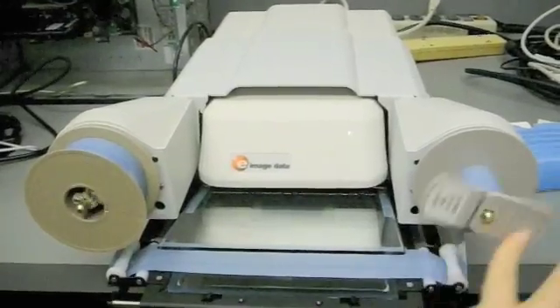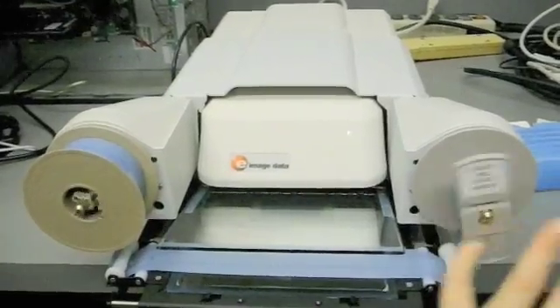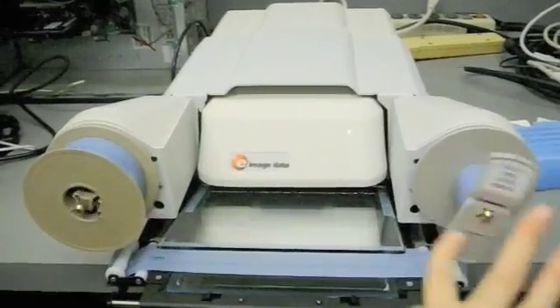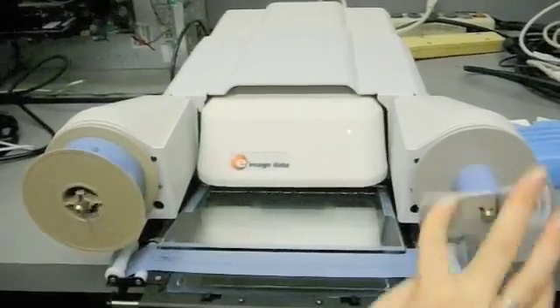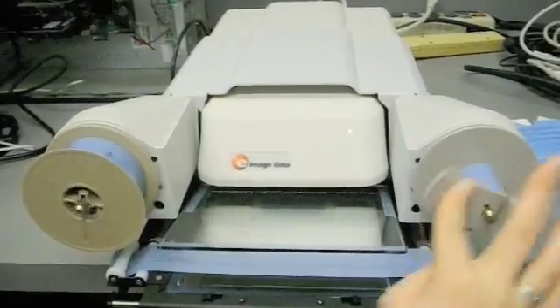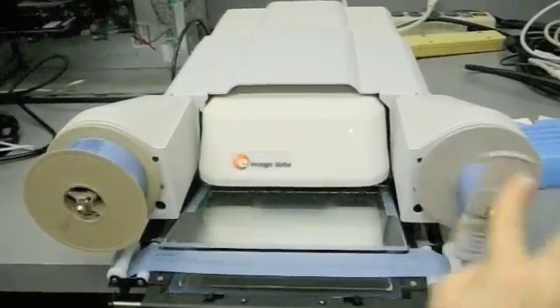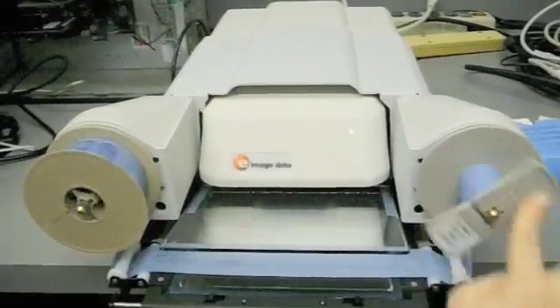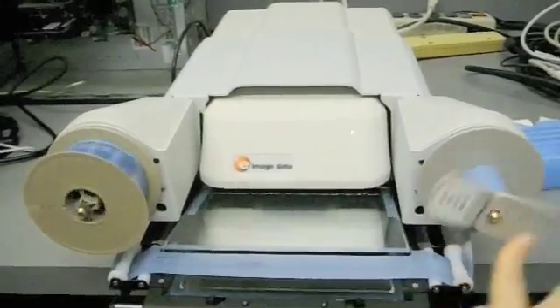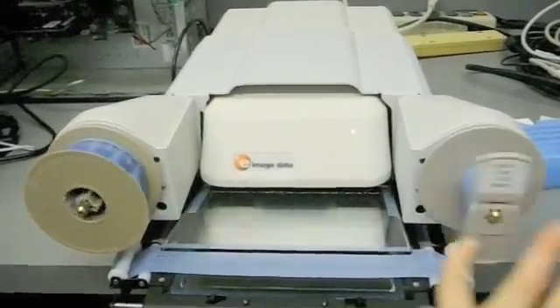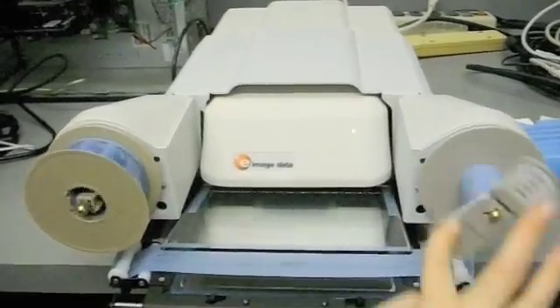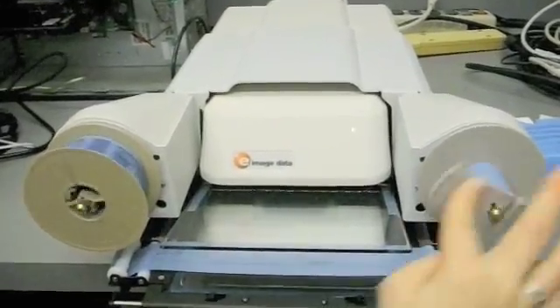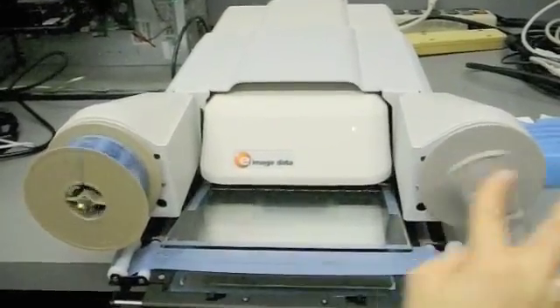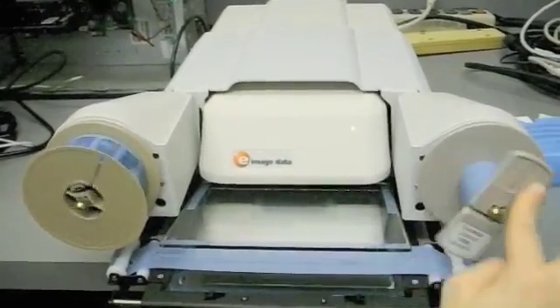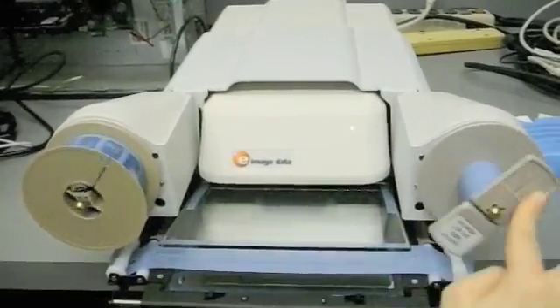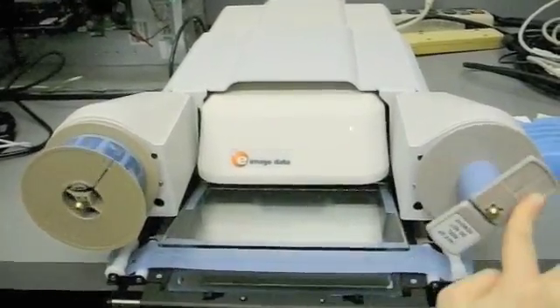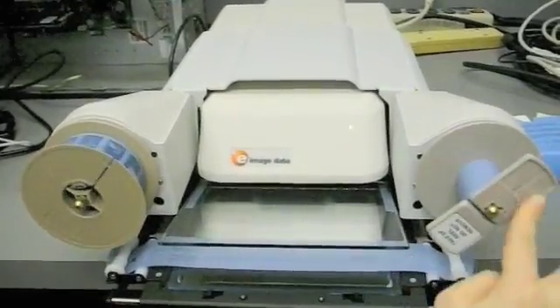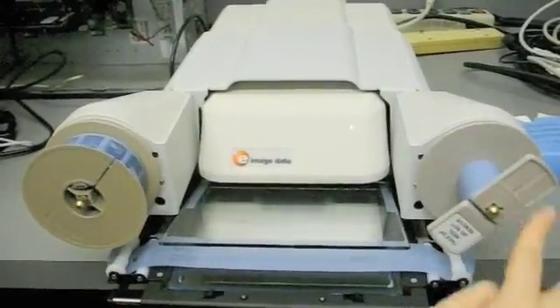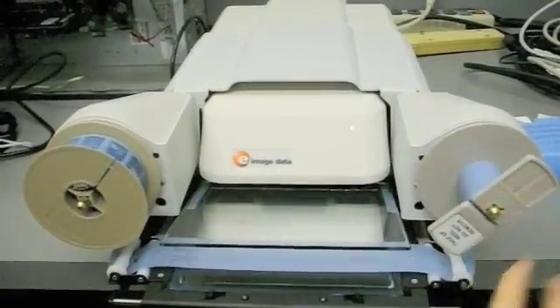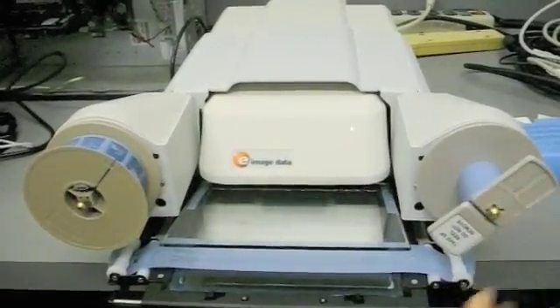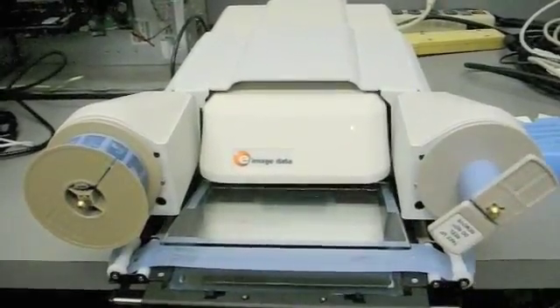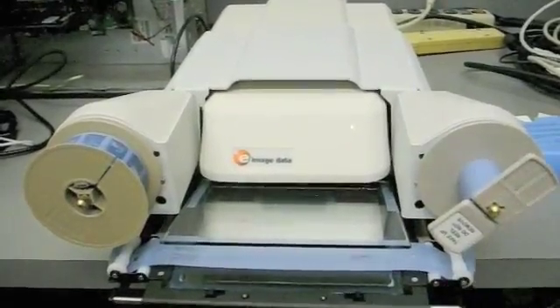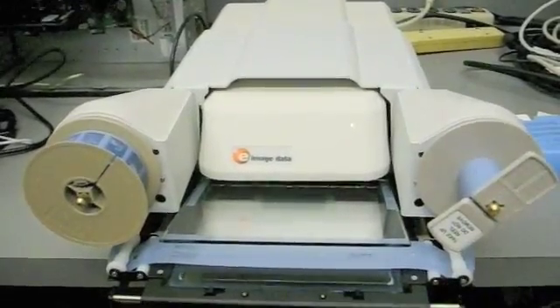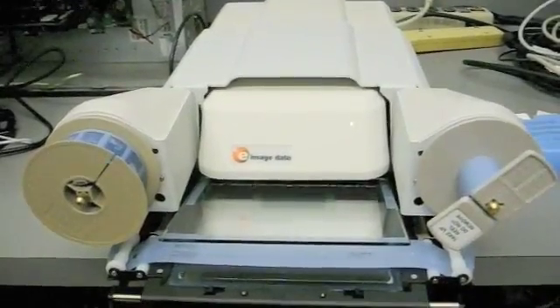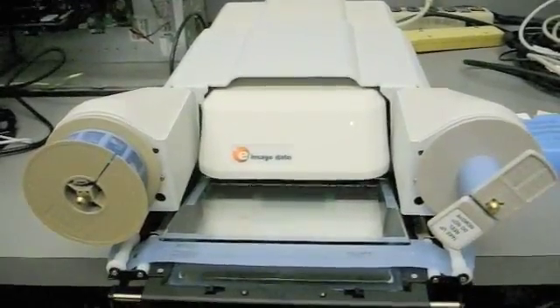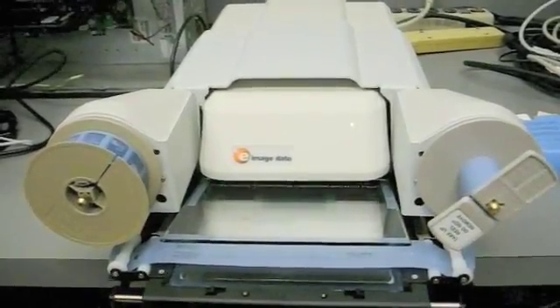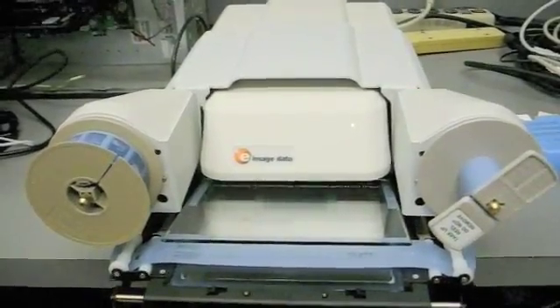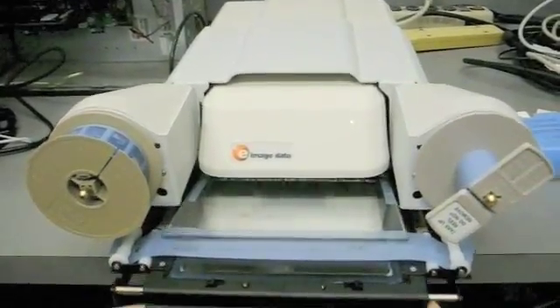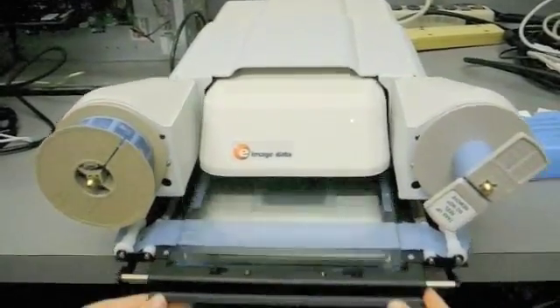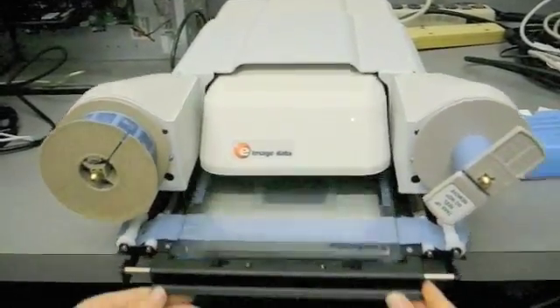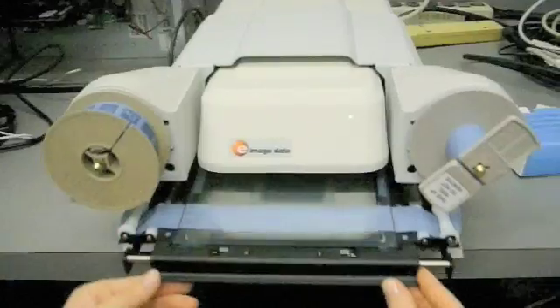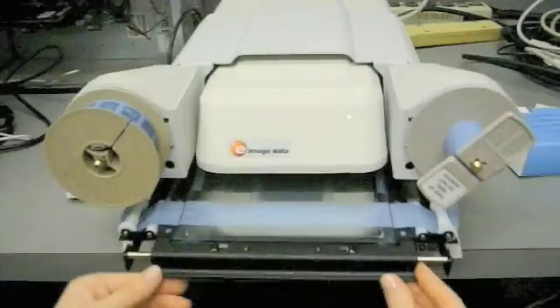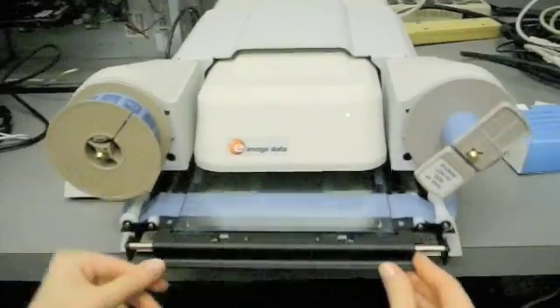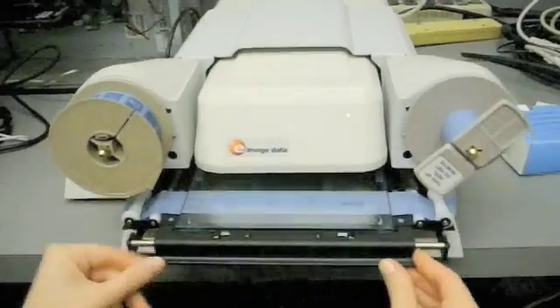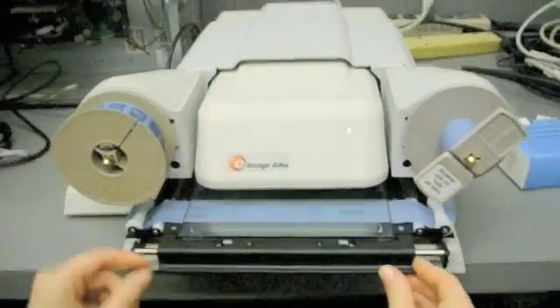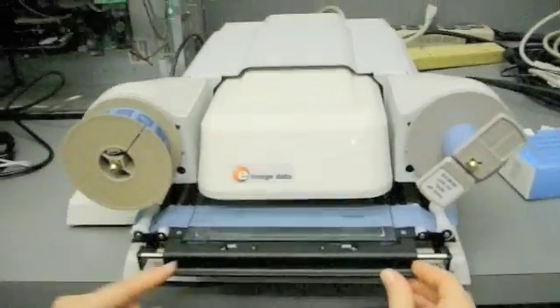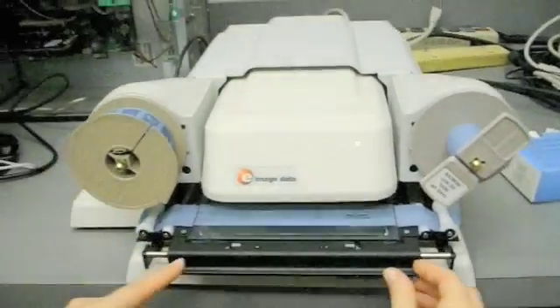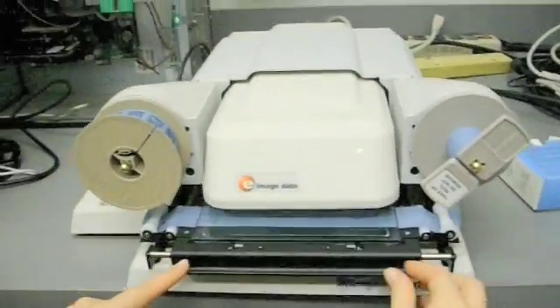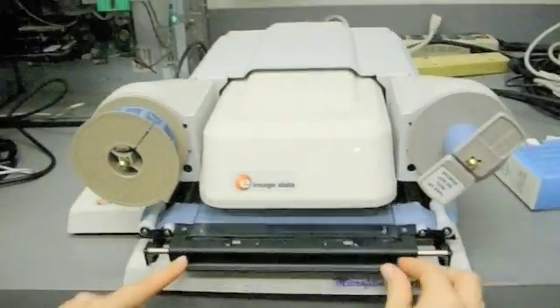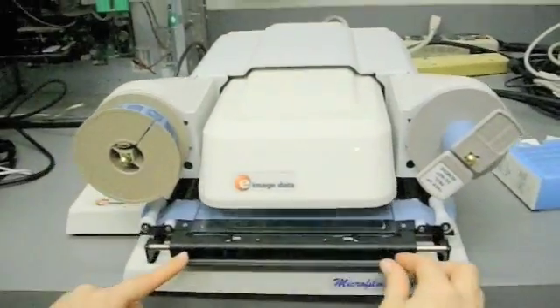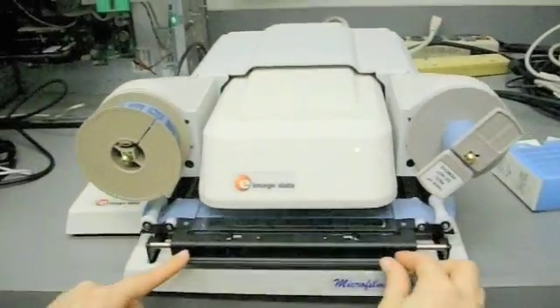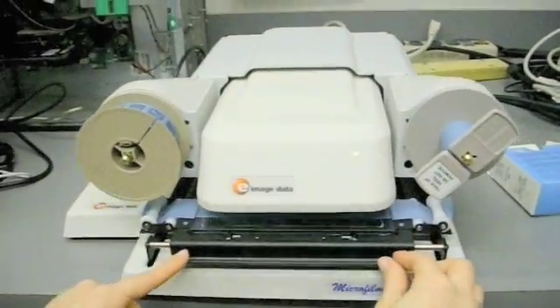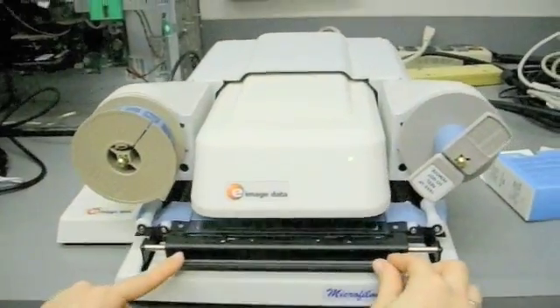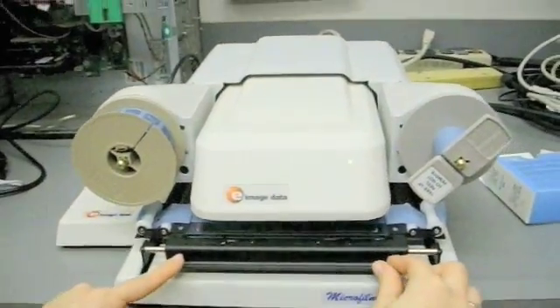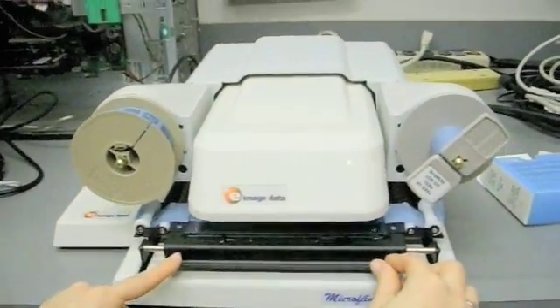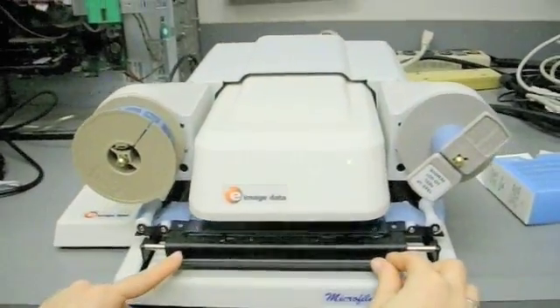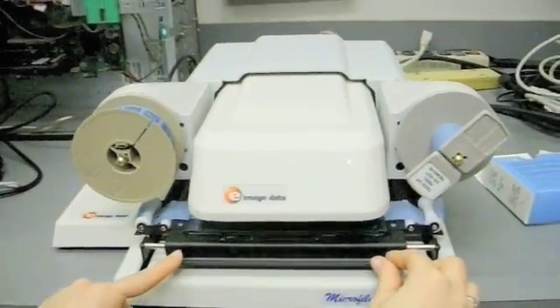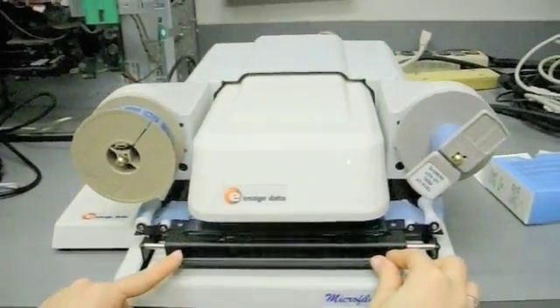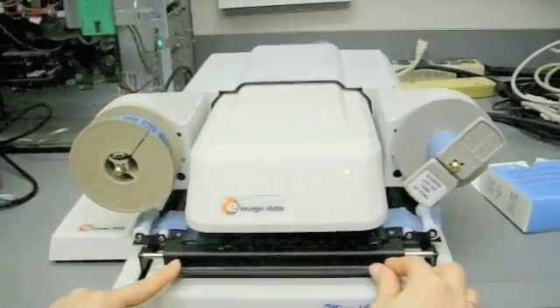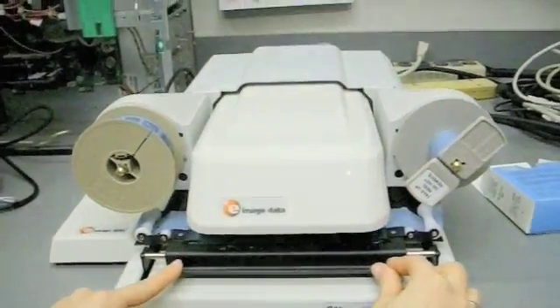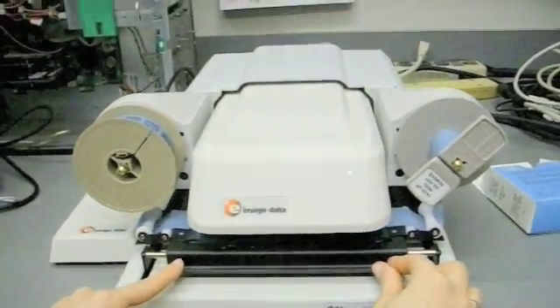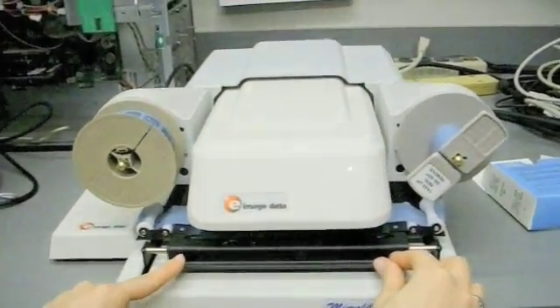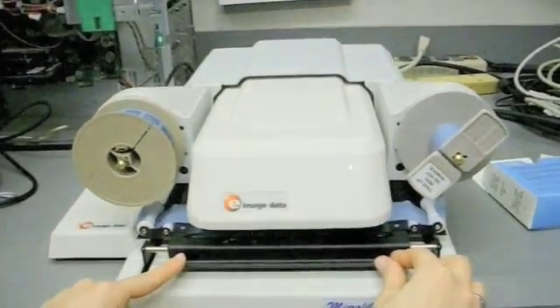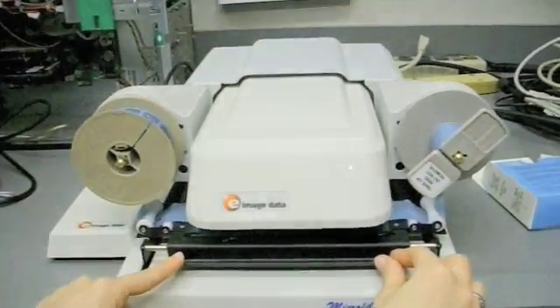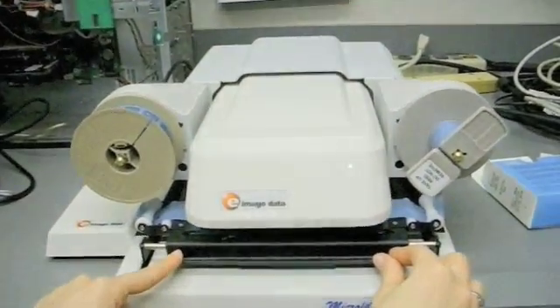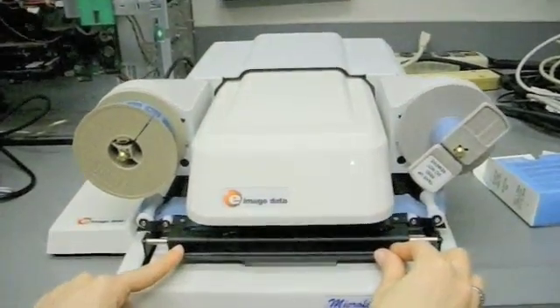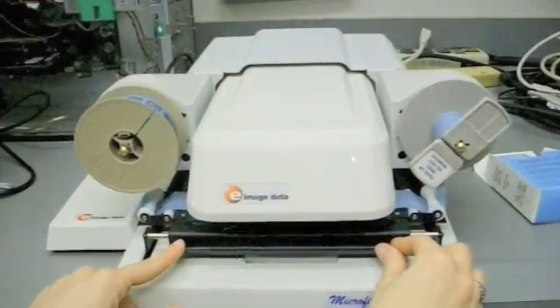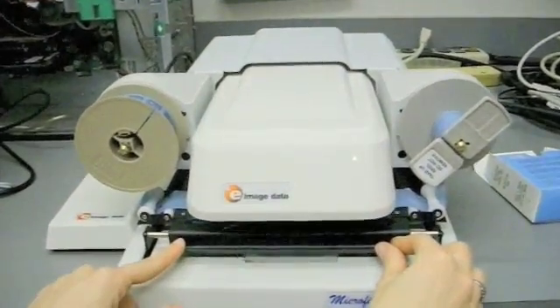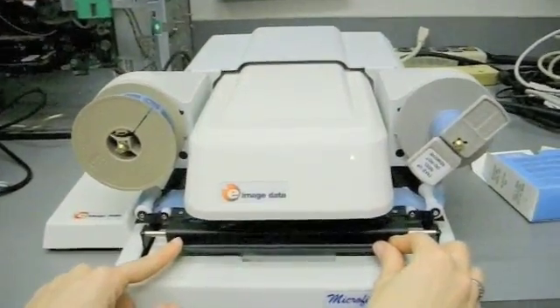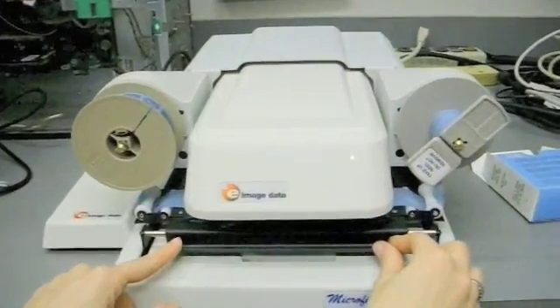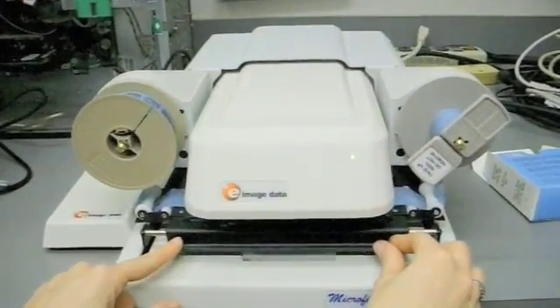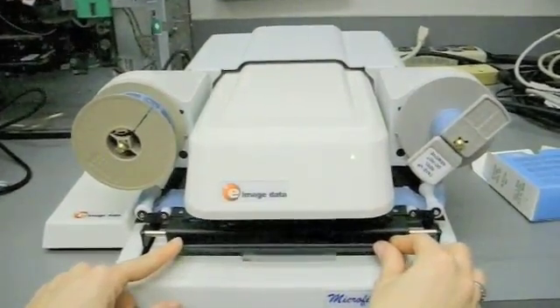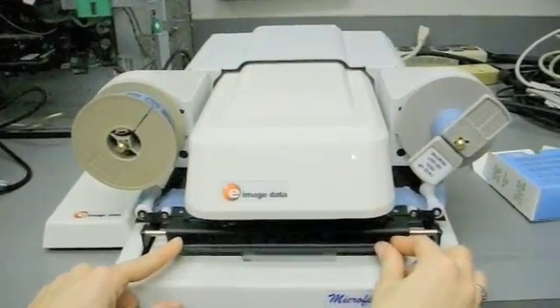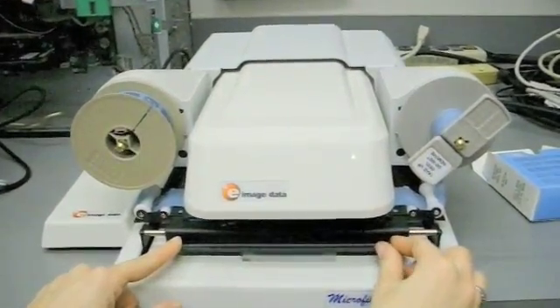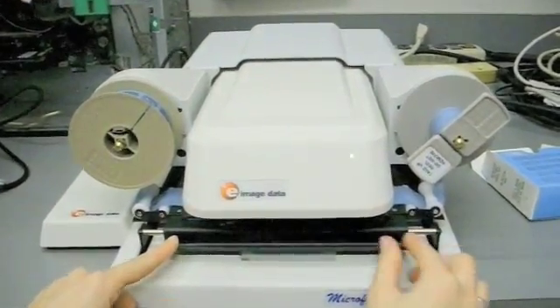Rotate the take-up reel clockwise a couple of turns to secure the film. When the film is loaded, push the carrier tray back.